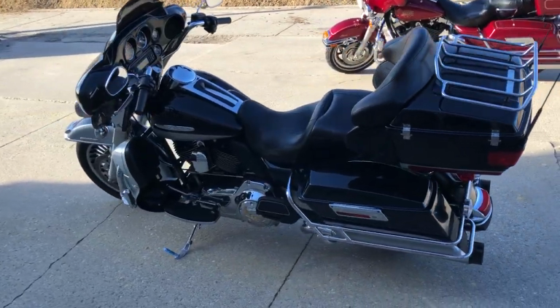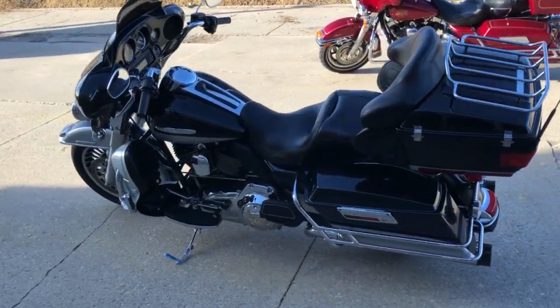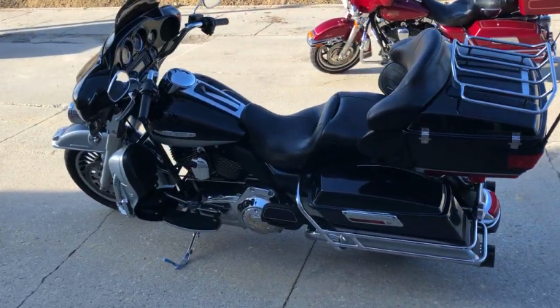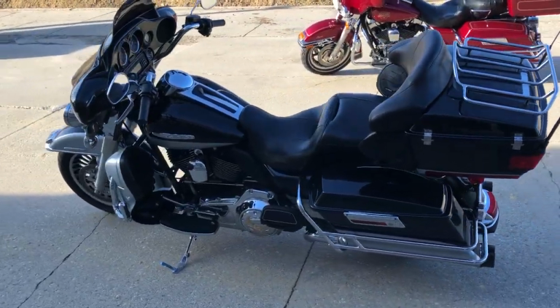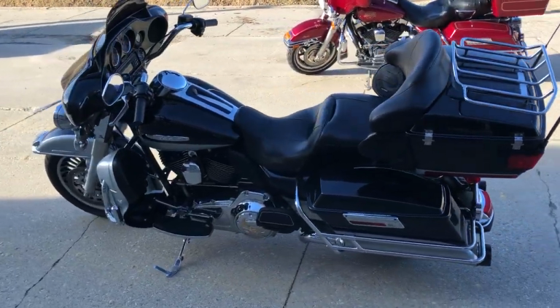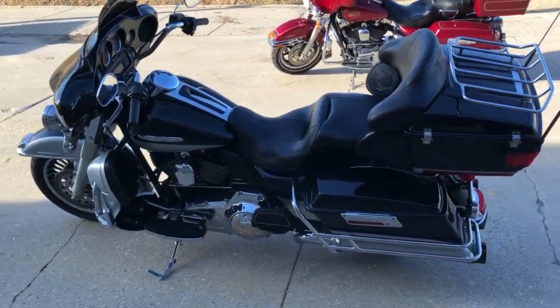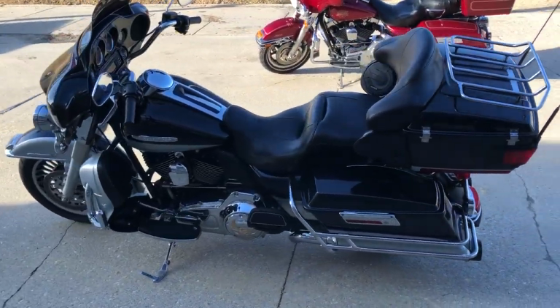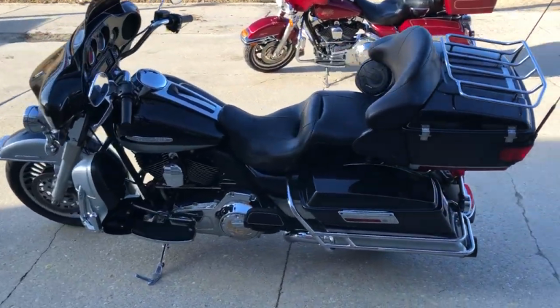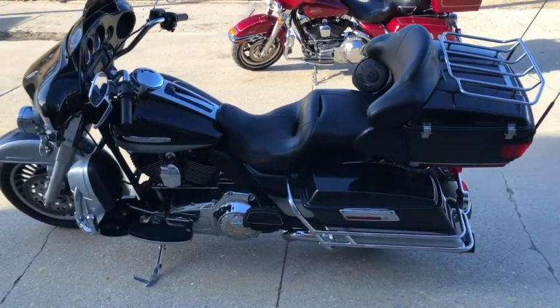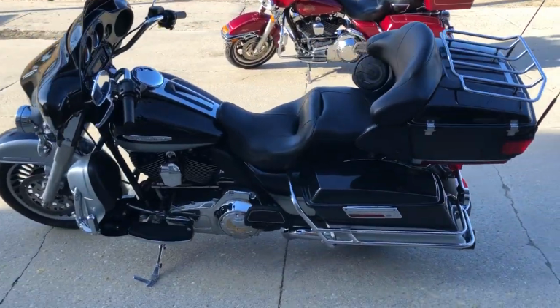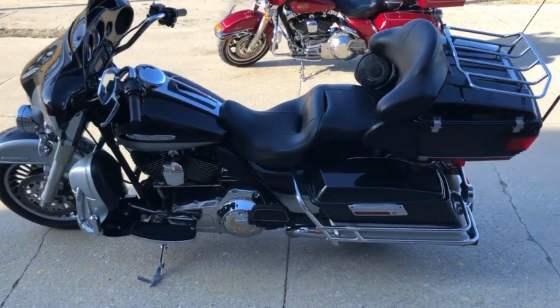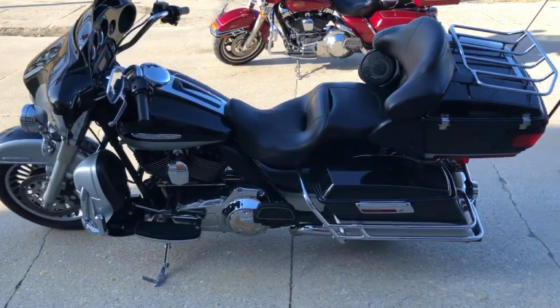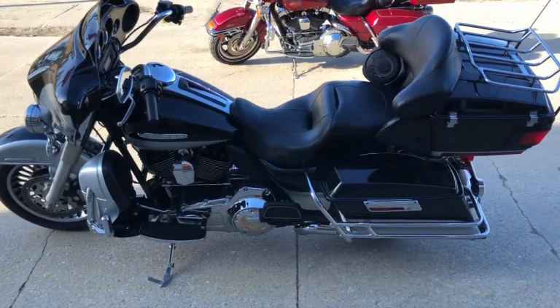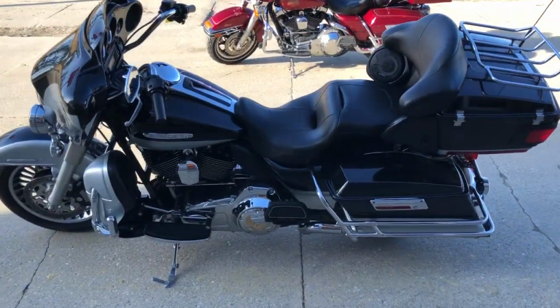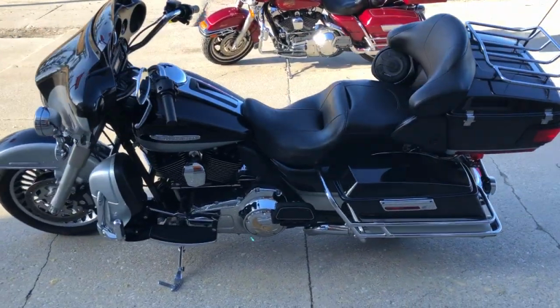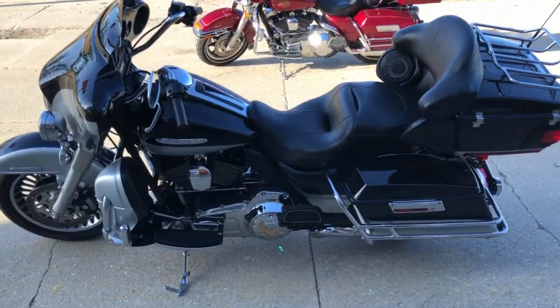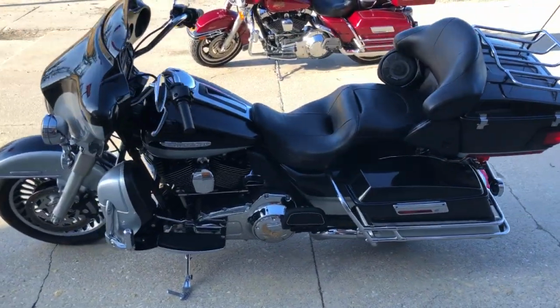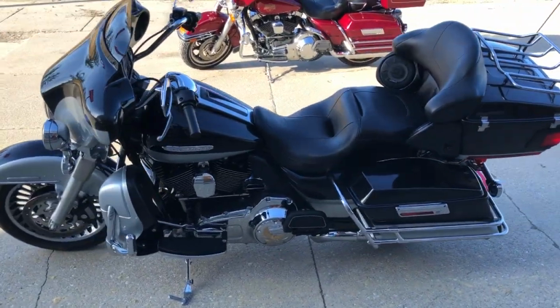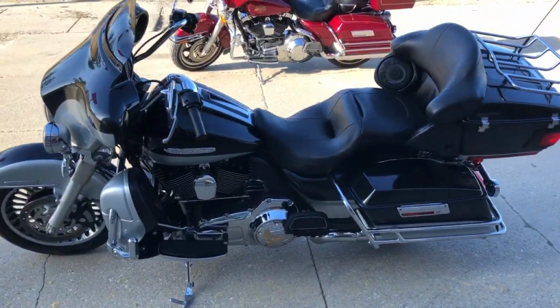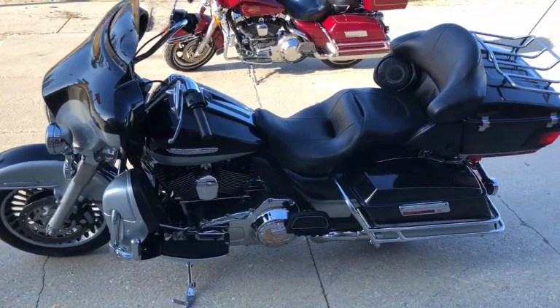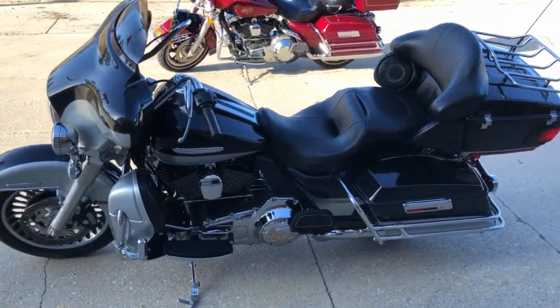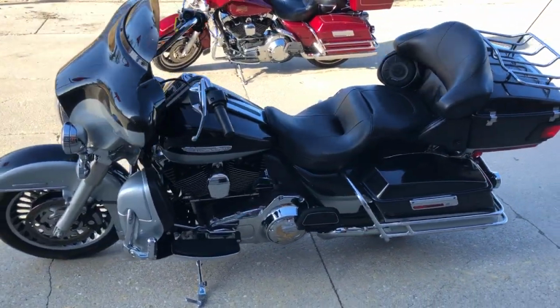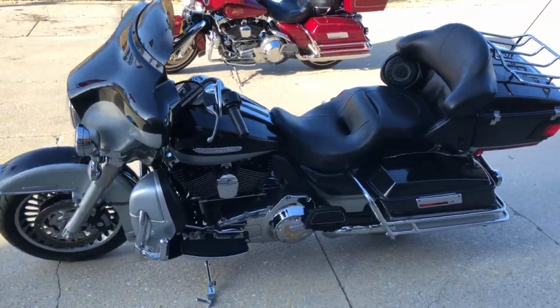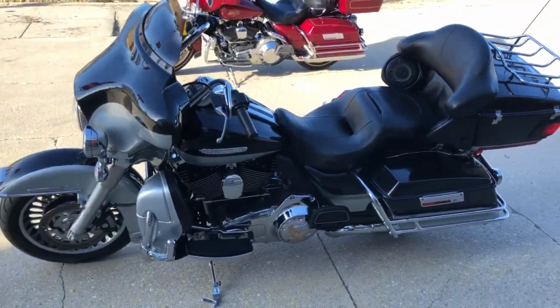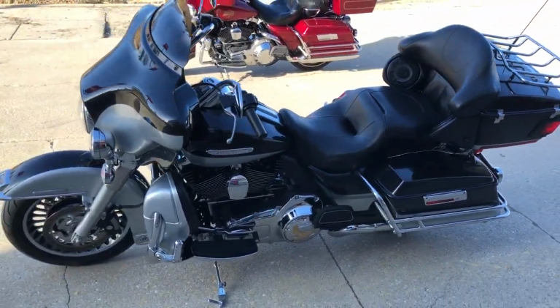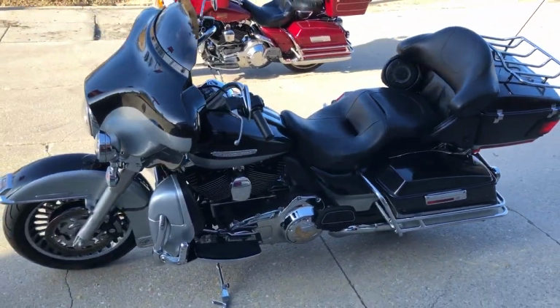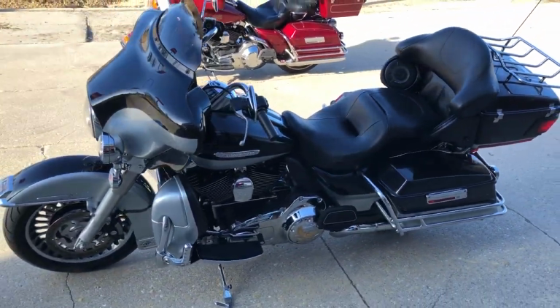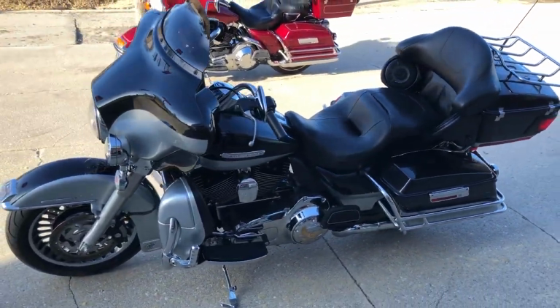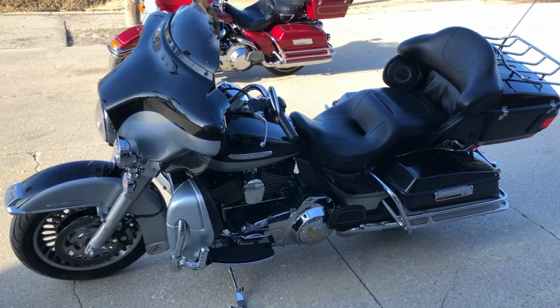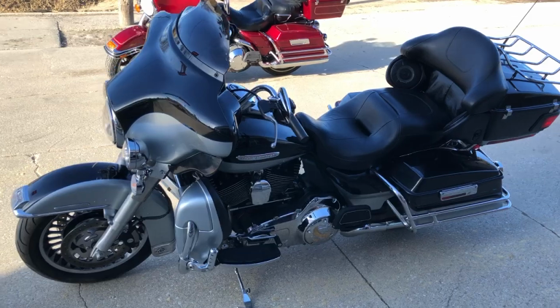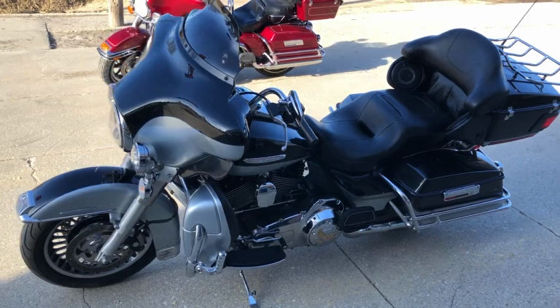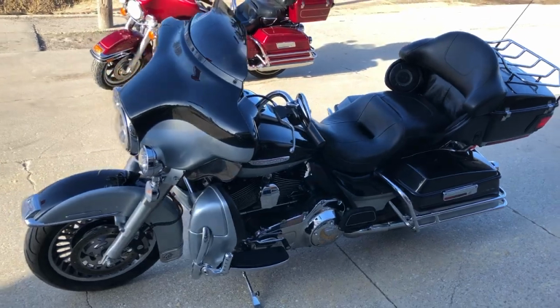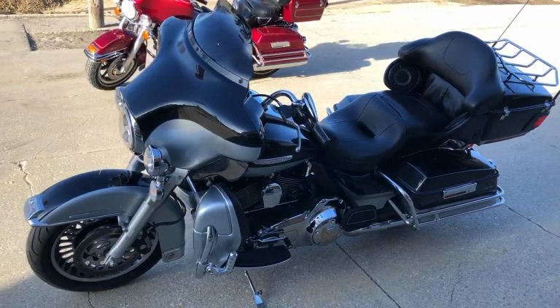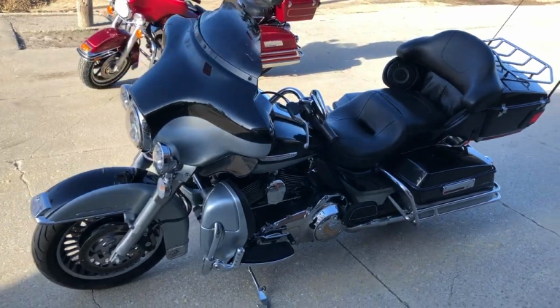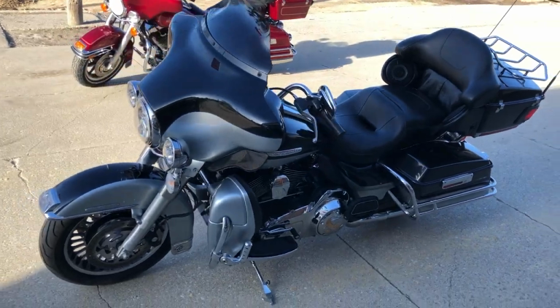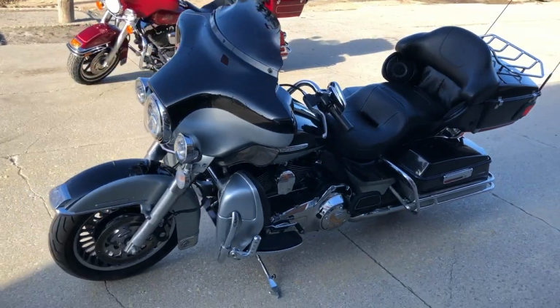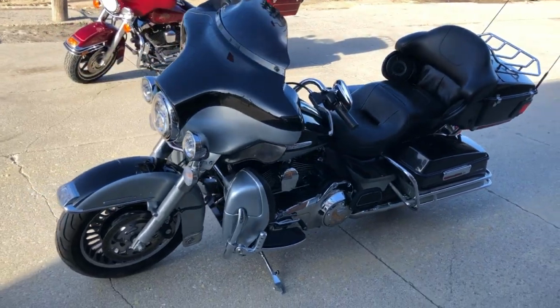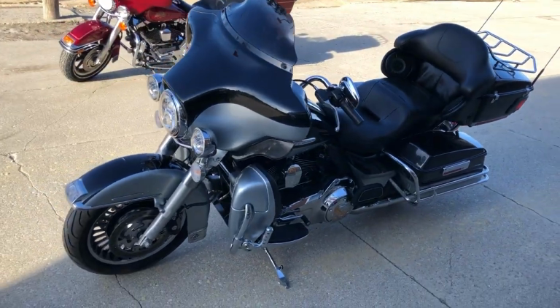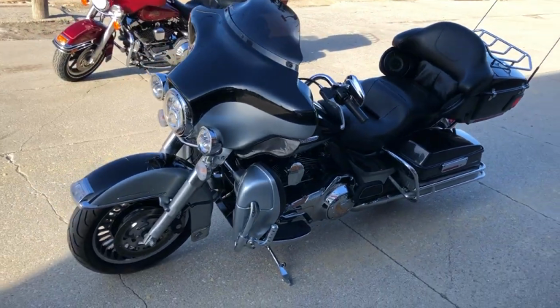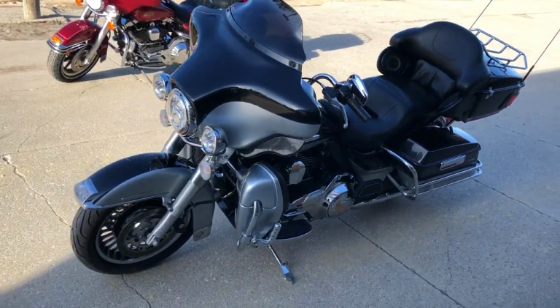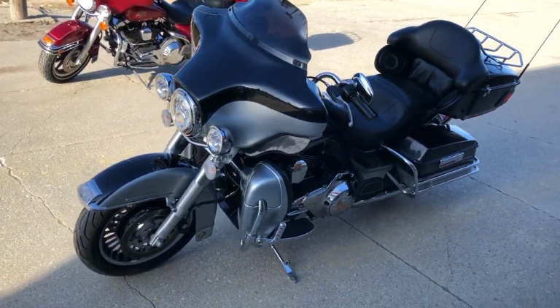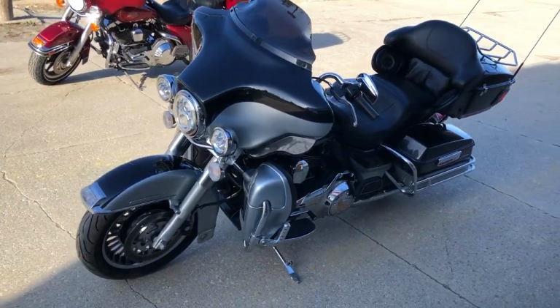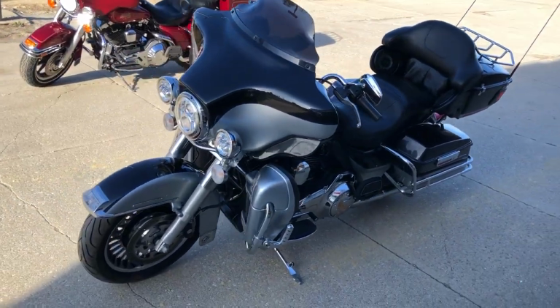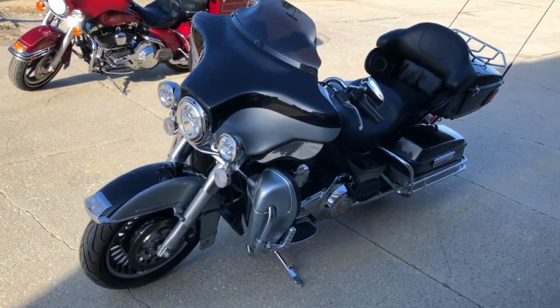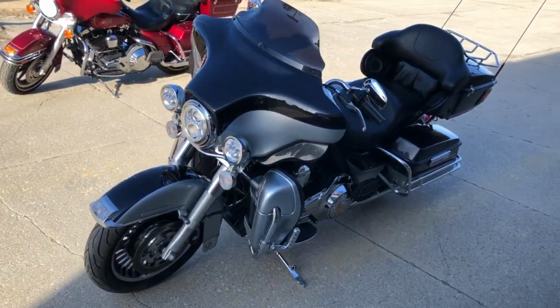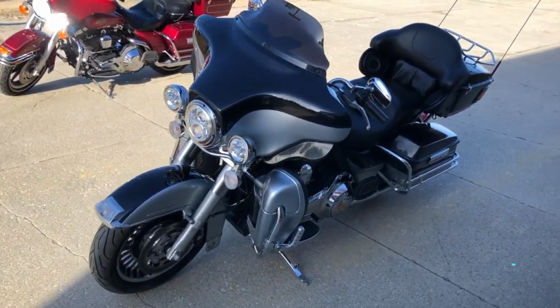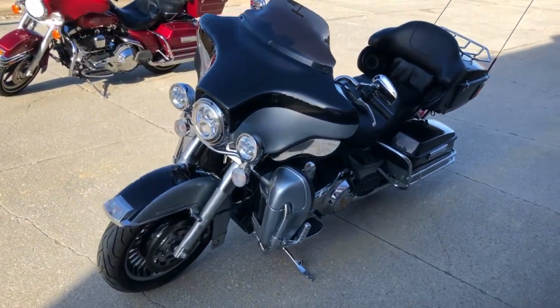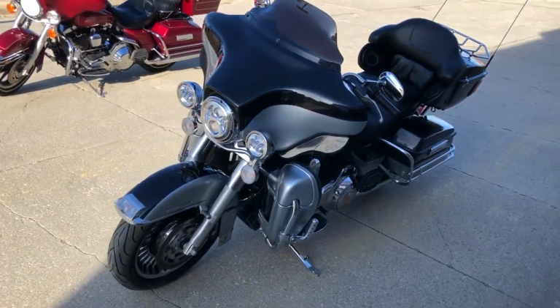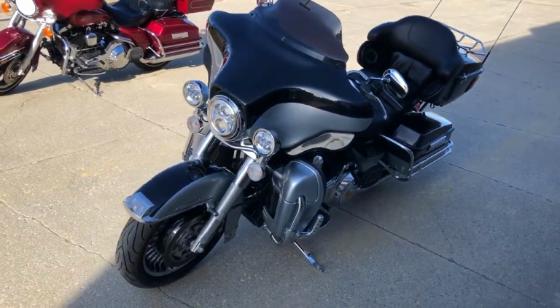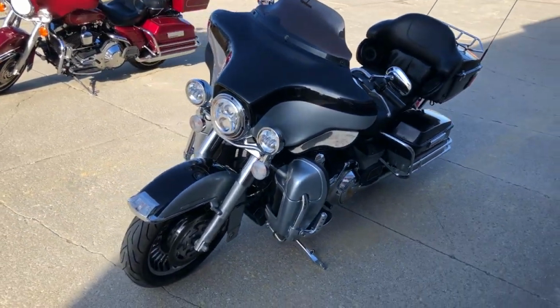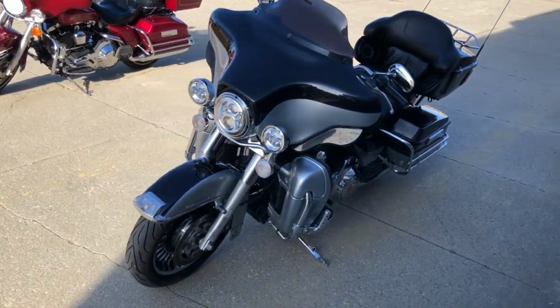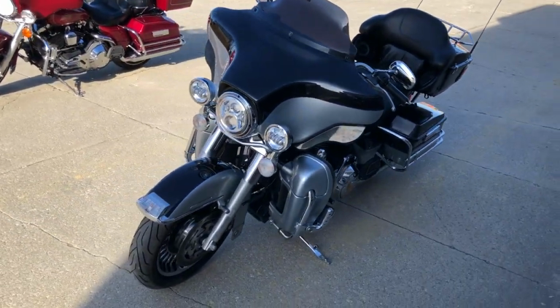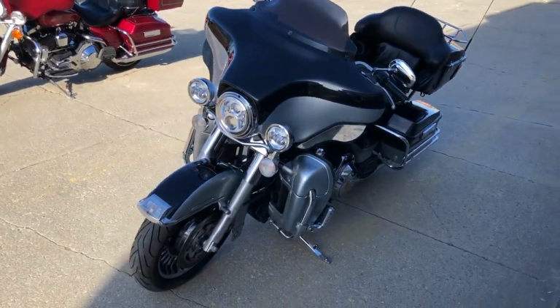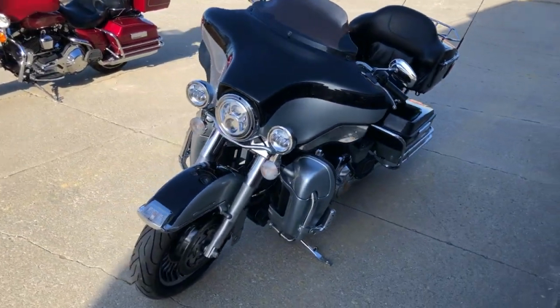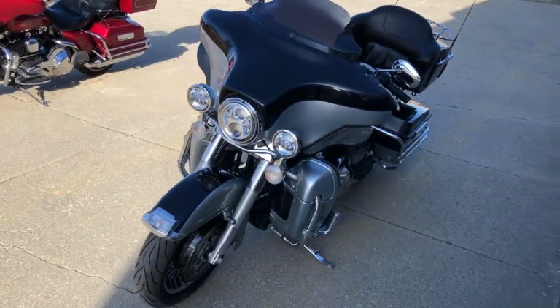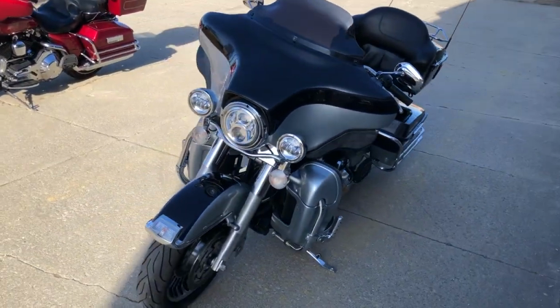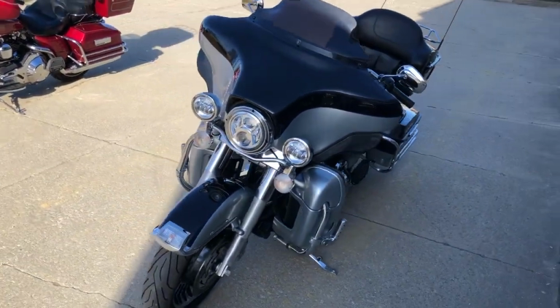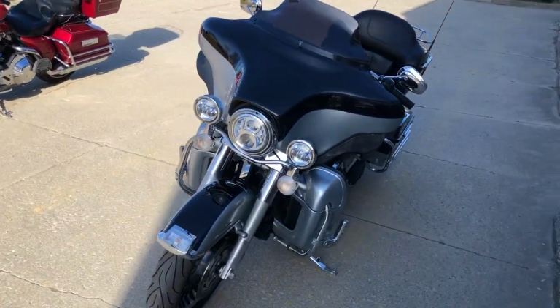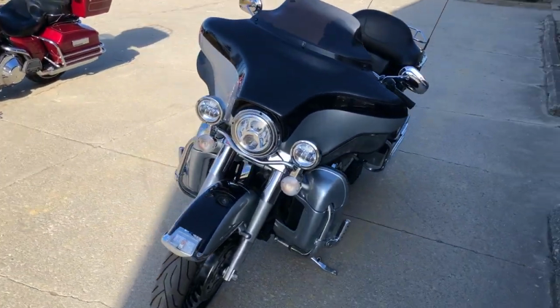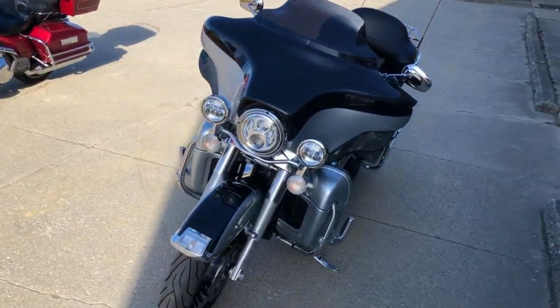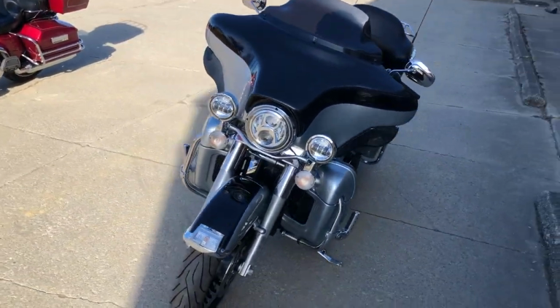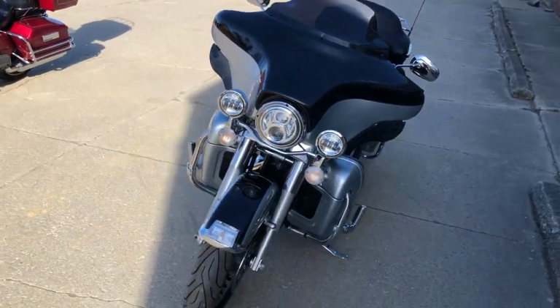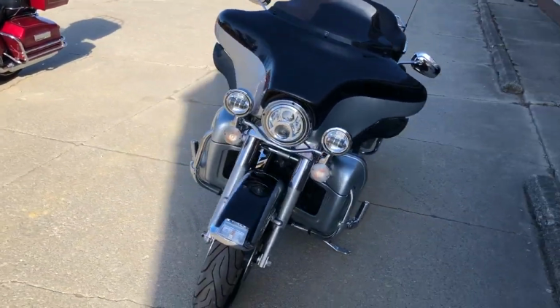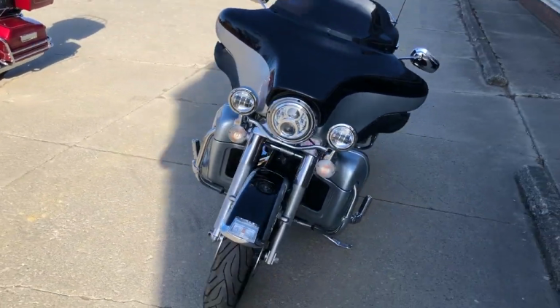Just serviced here at the dealership. Inspected. All the fluids have been changed. This thing's tuned up. Runs strong. Everything works. Needs nothing. We've got a warranty available on this one.